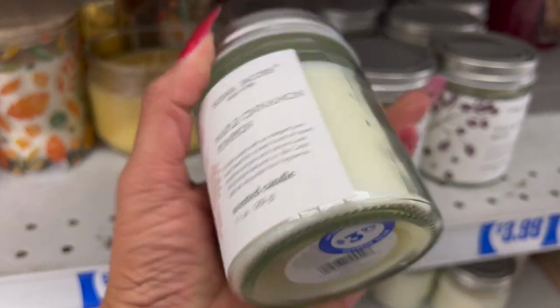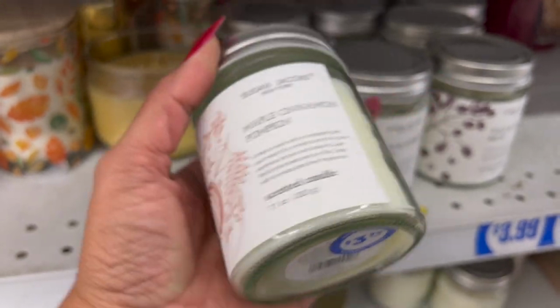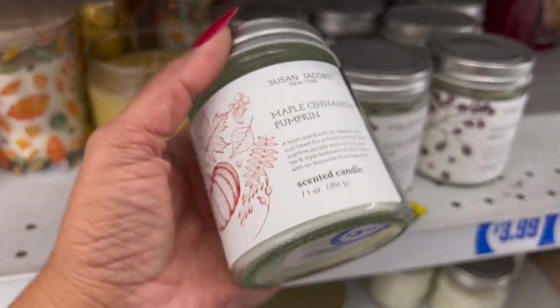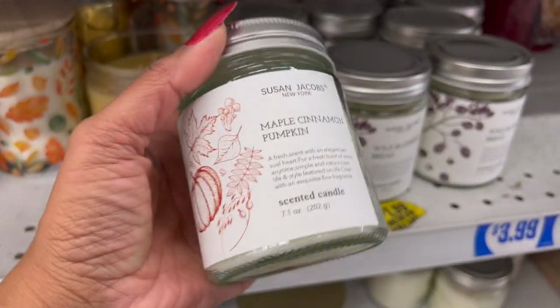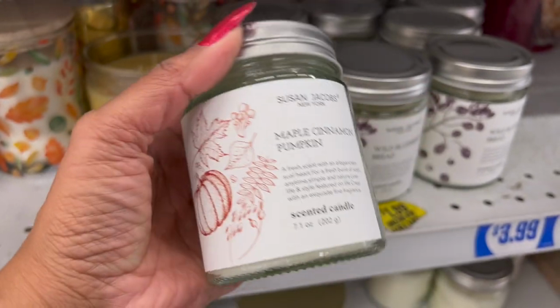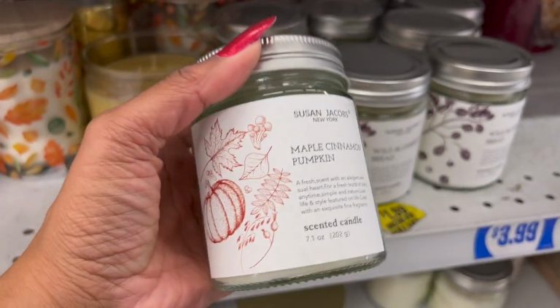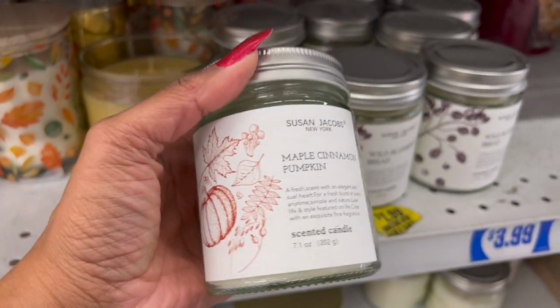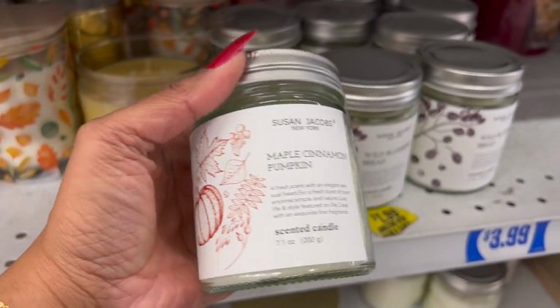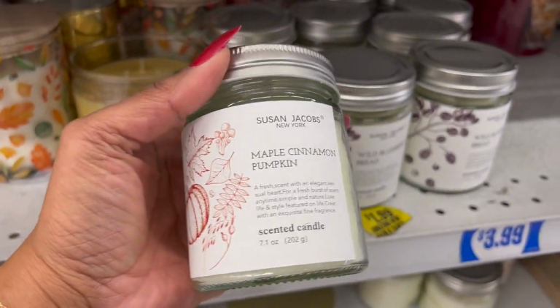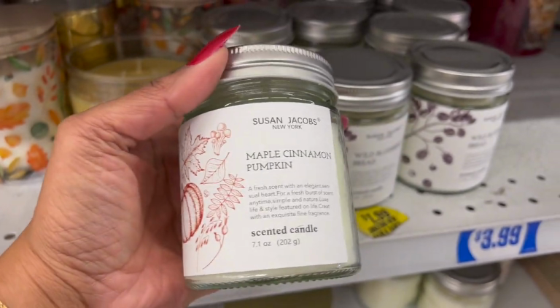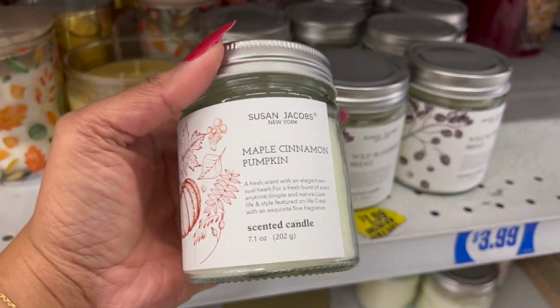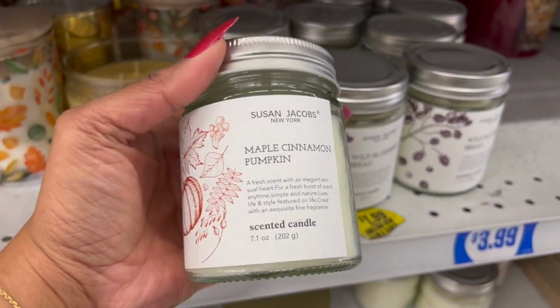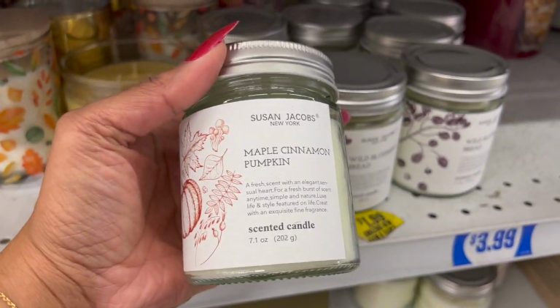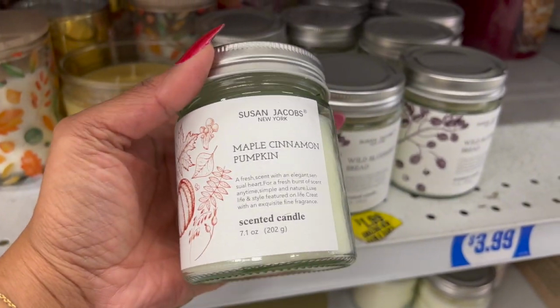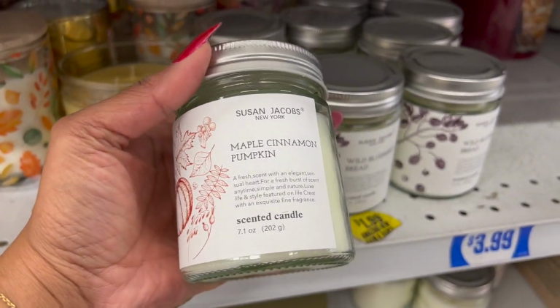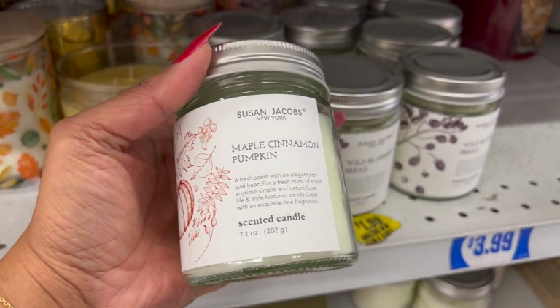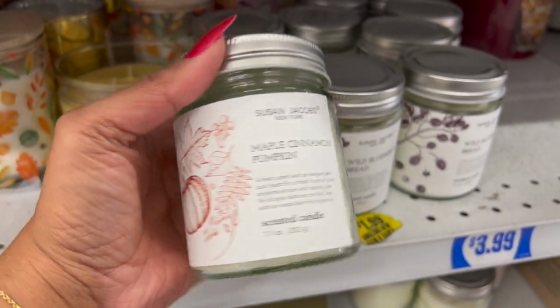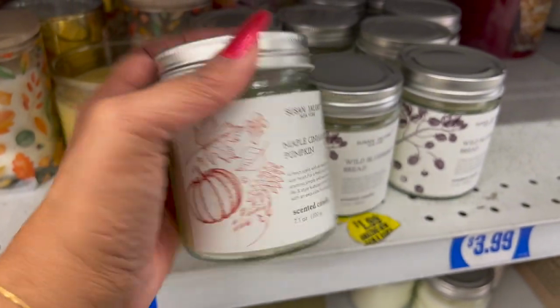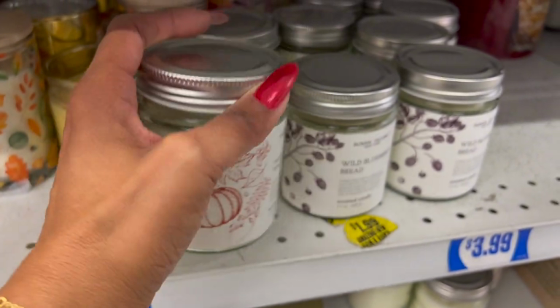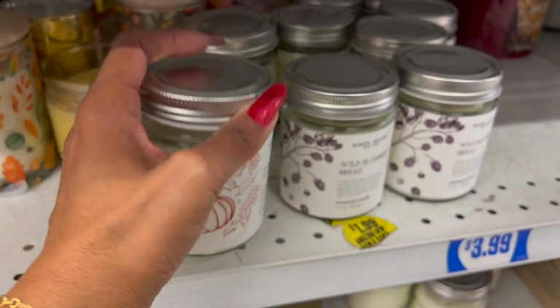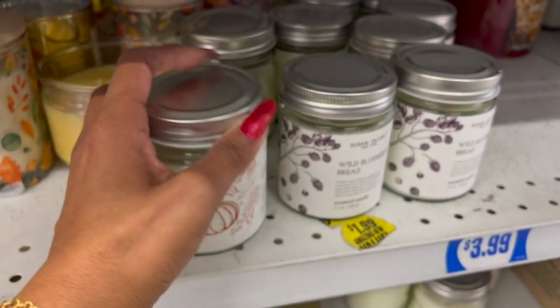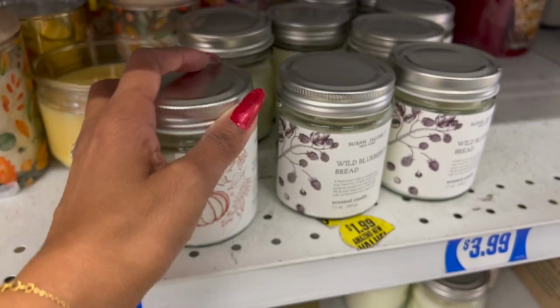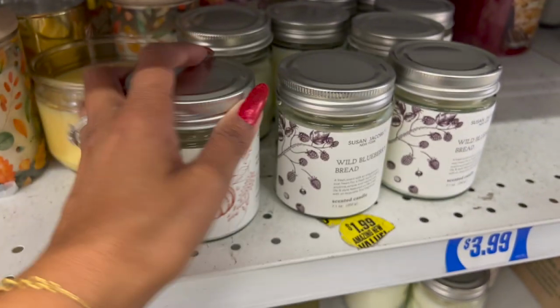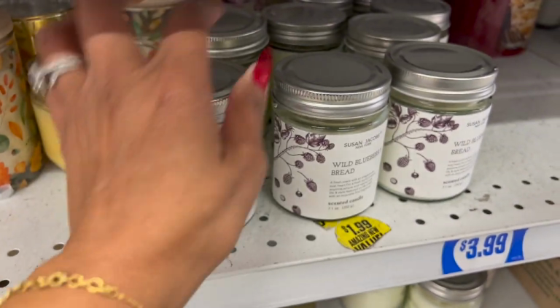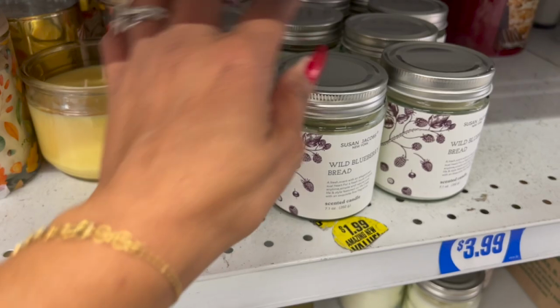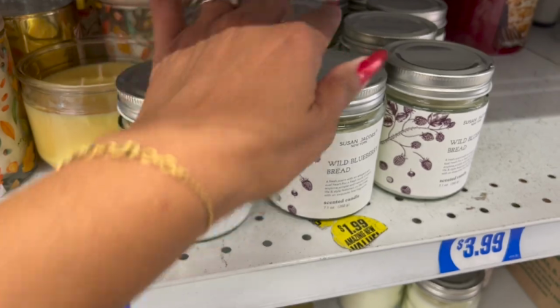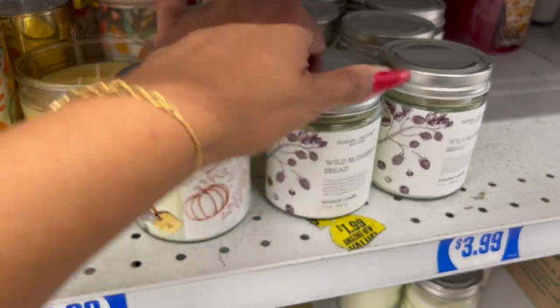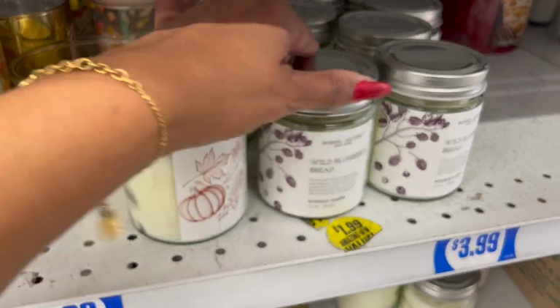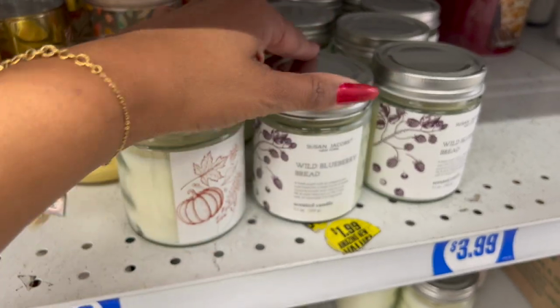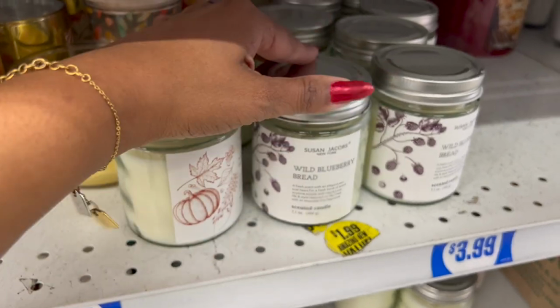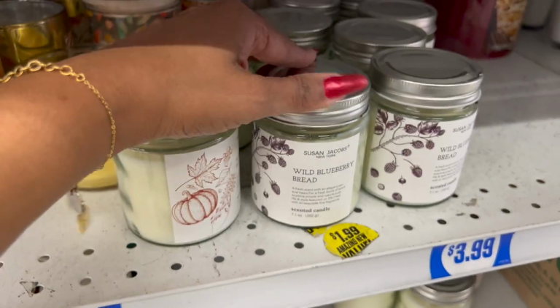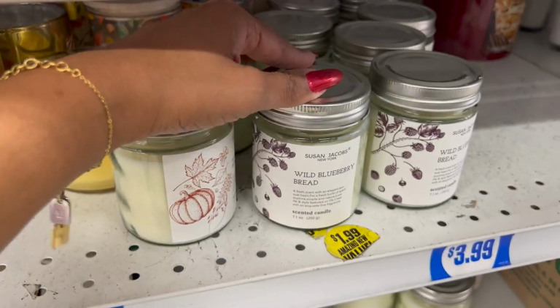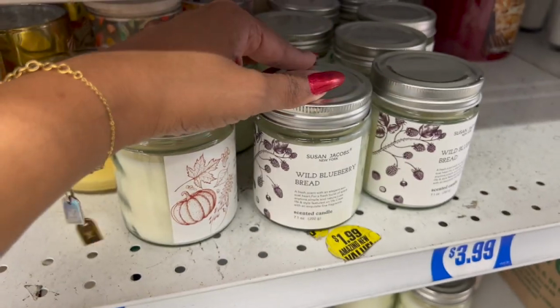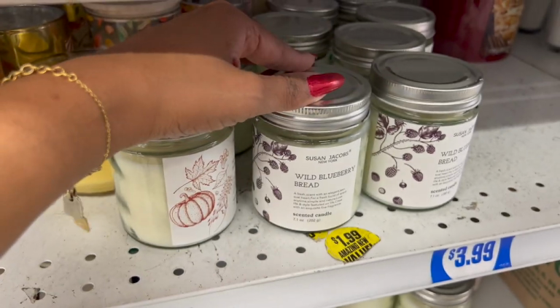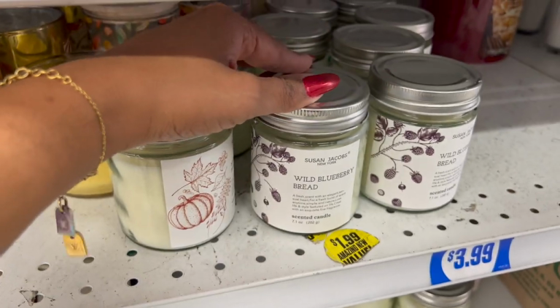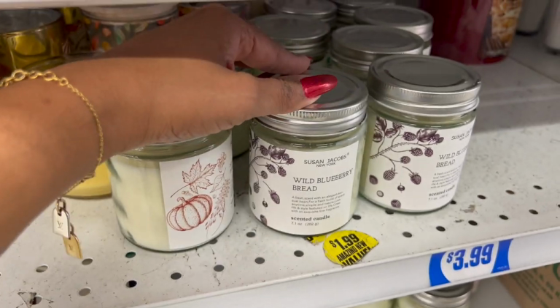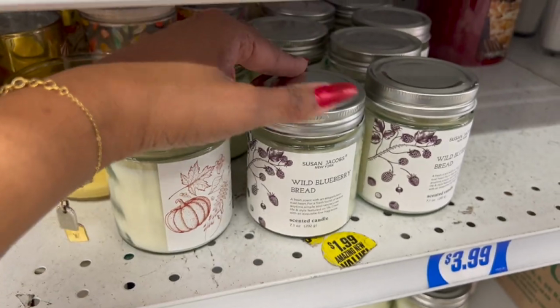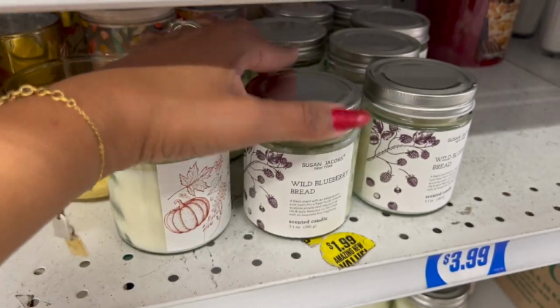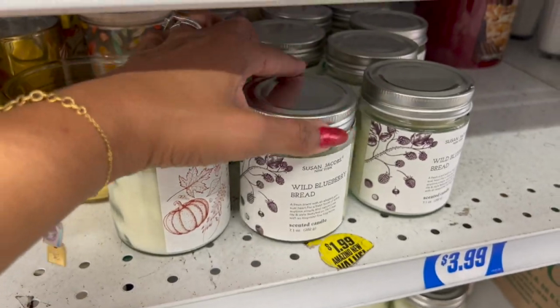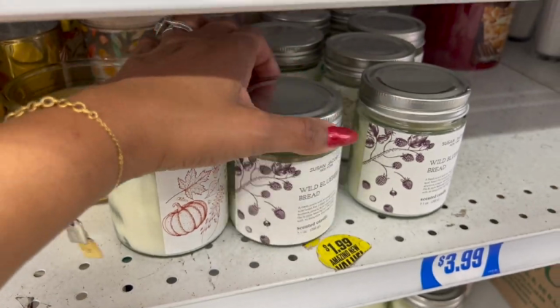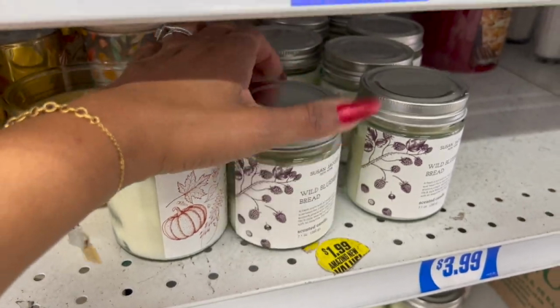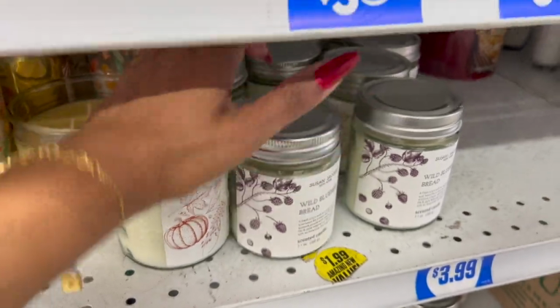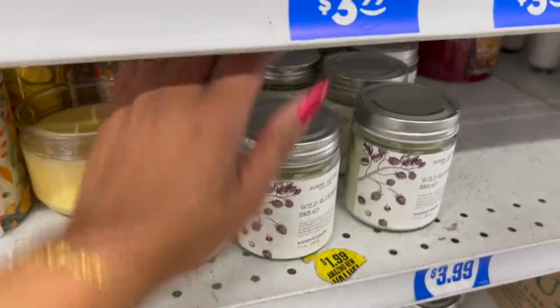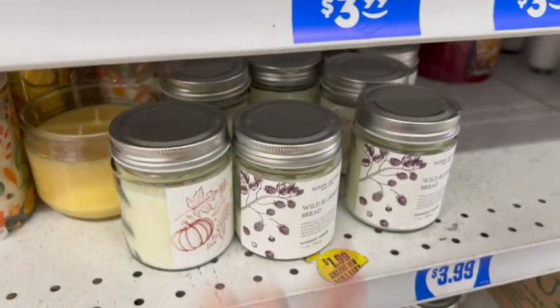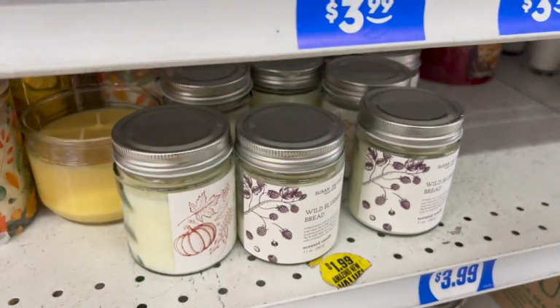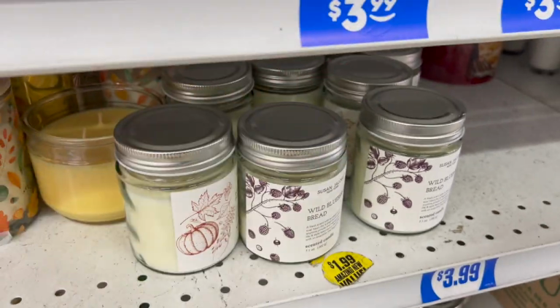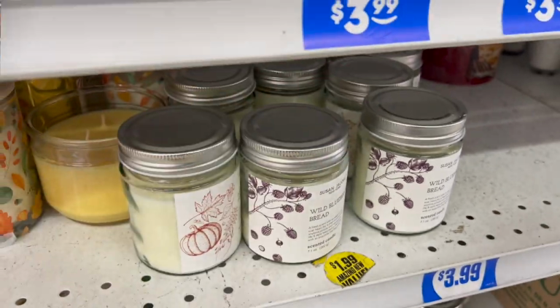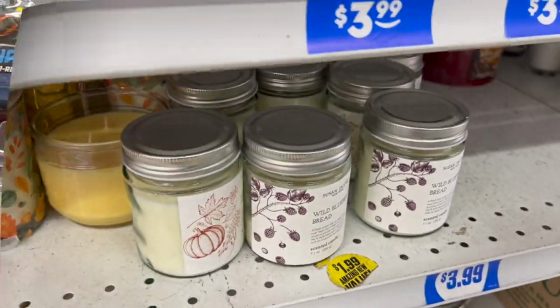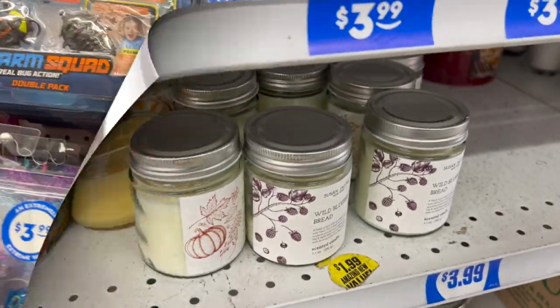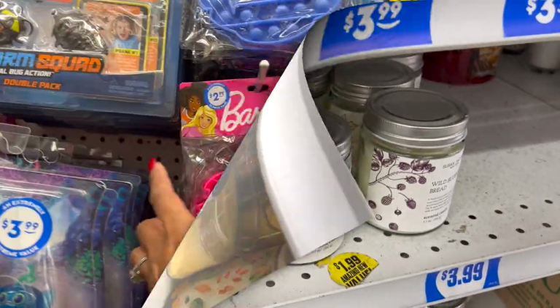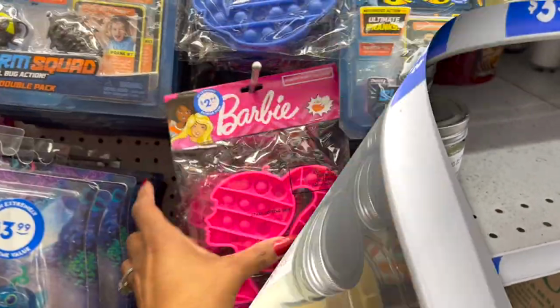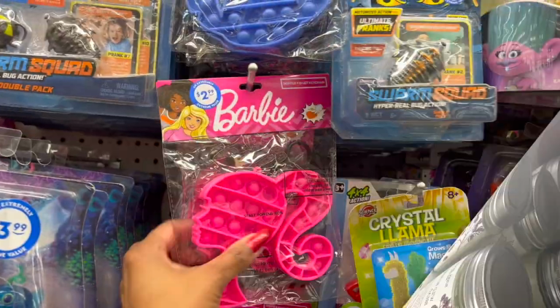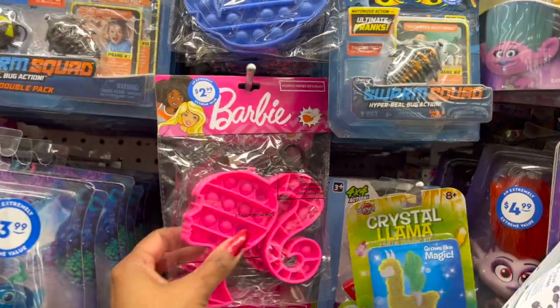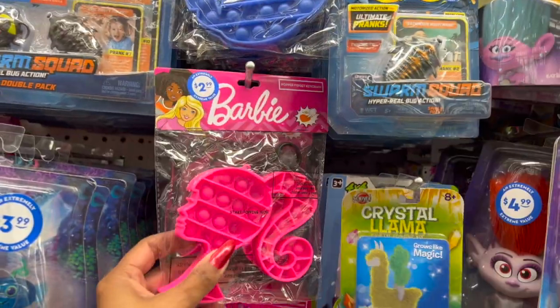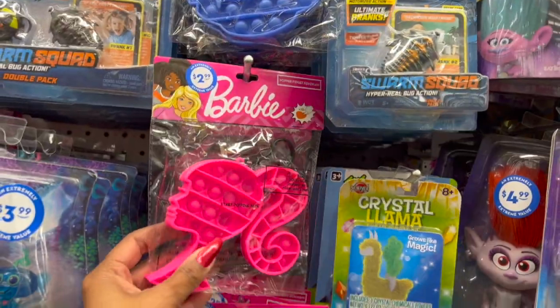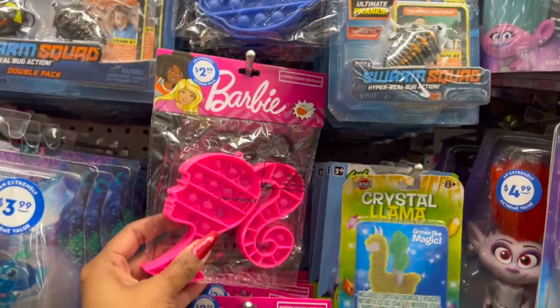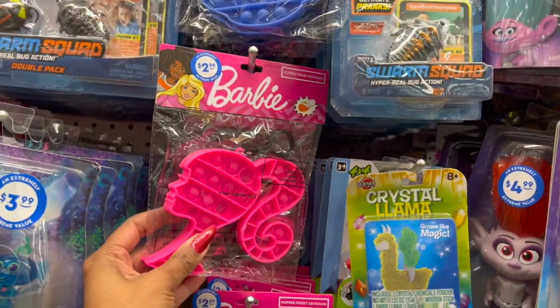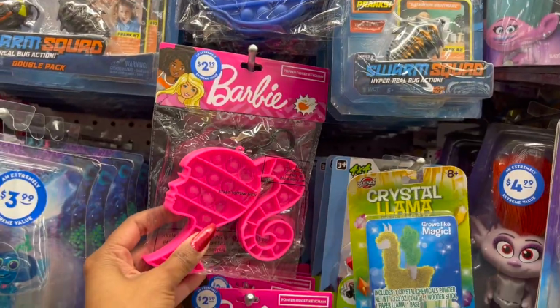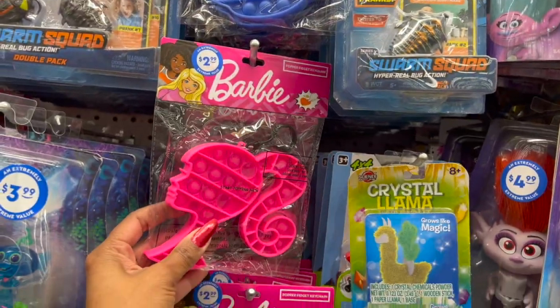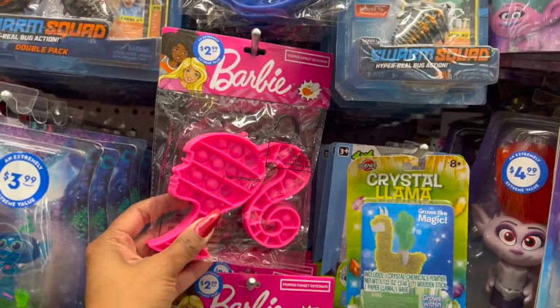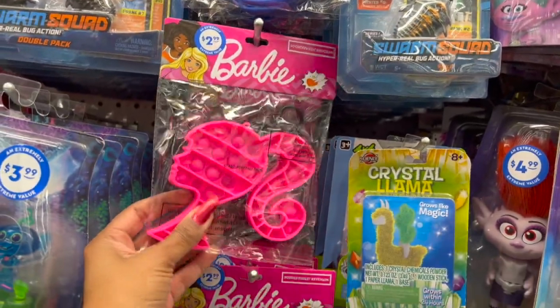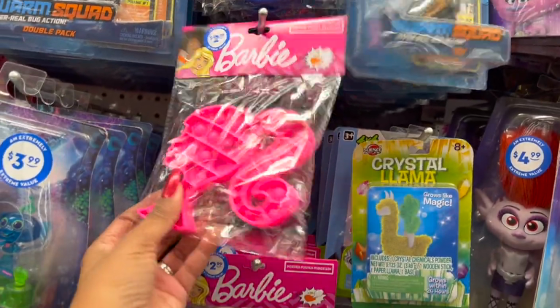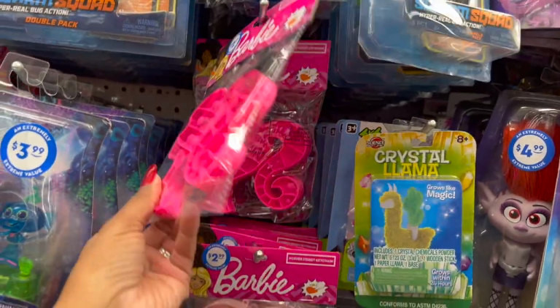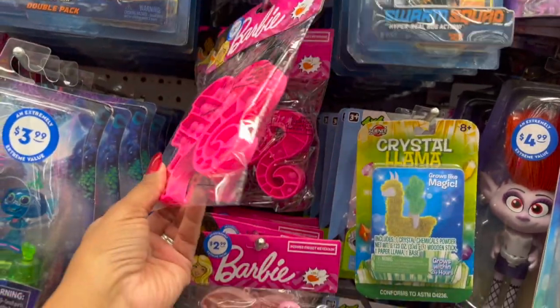Also look new — $3.99, single-wick candles. They have maple cinnamon, pumpkin, and wild blueberry bread scents for $3.99.